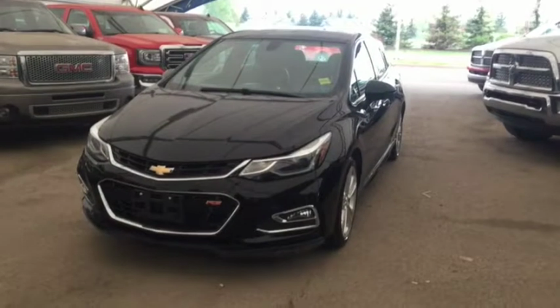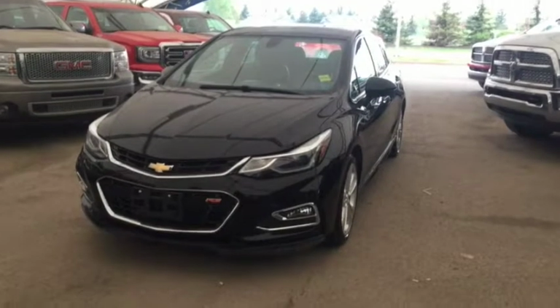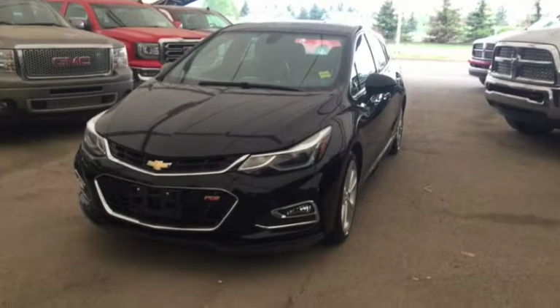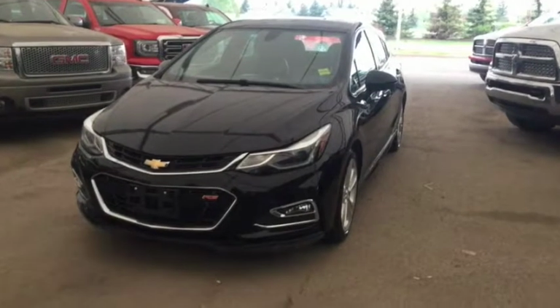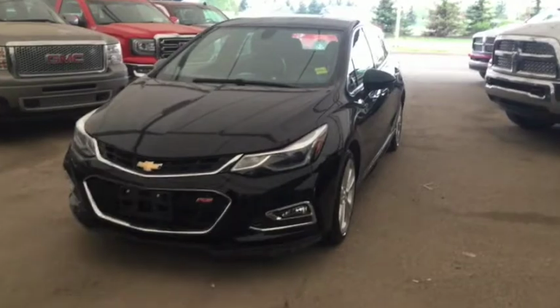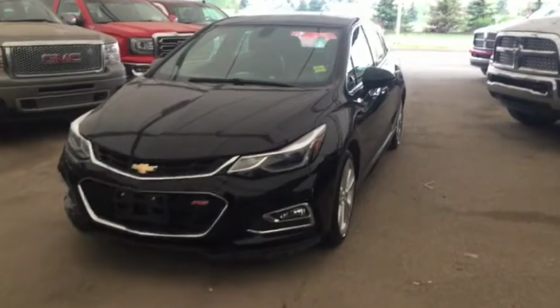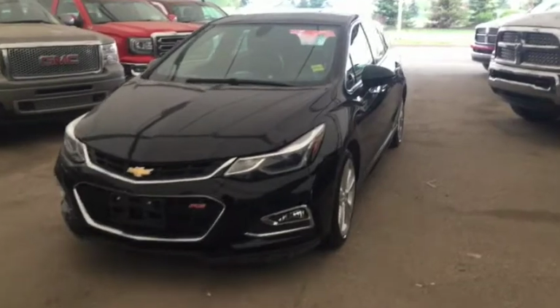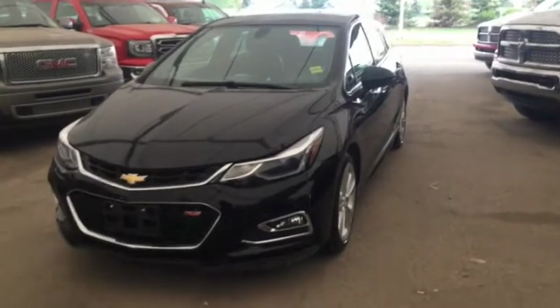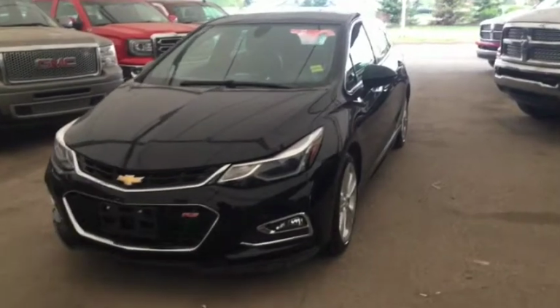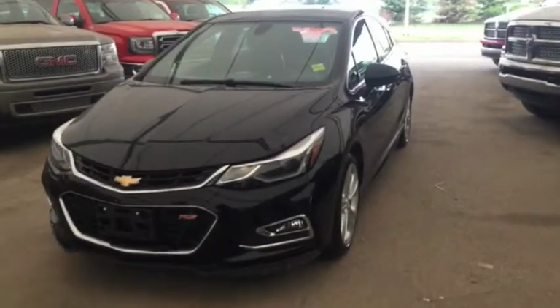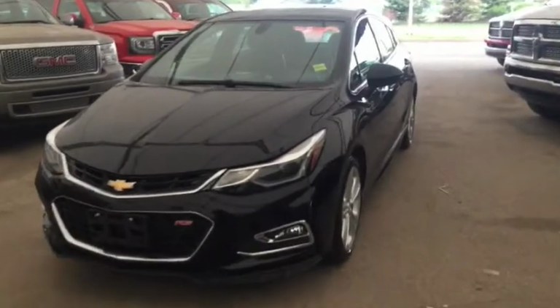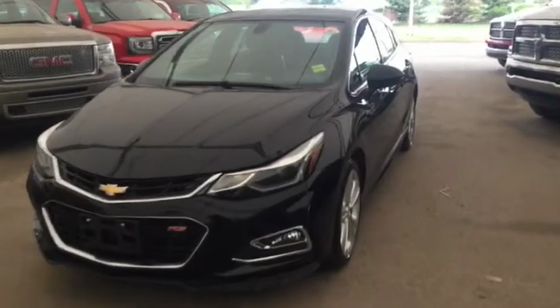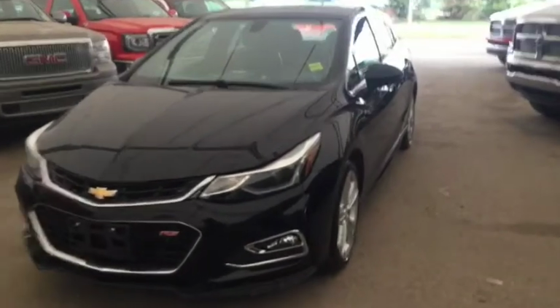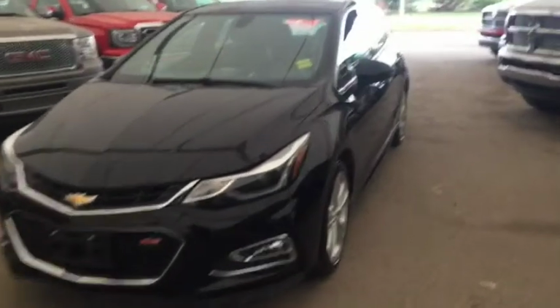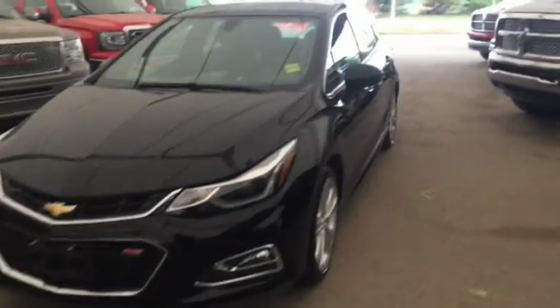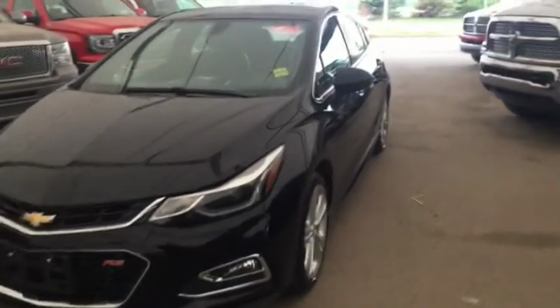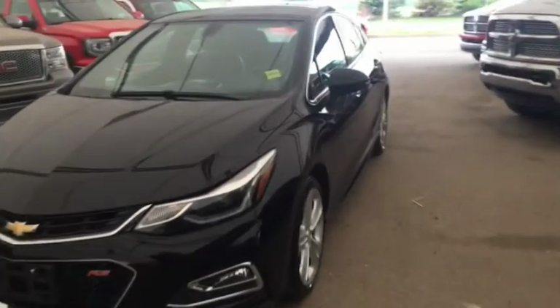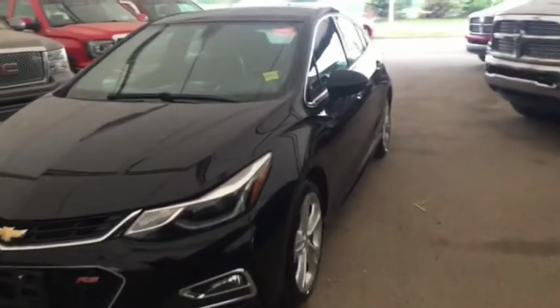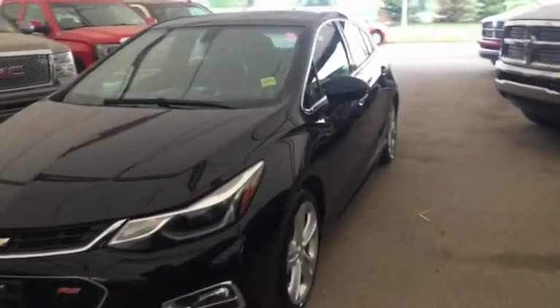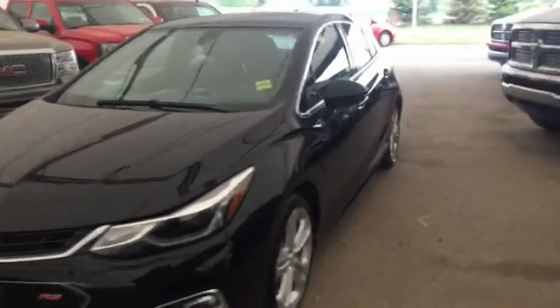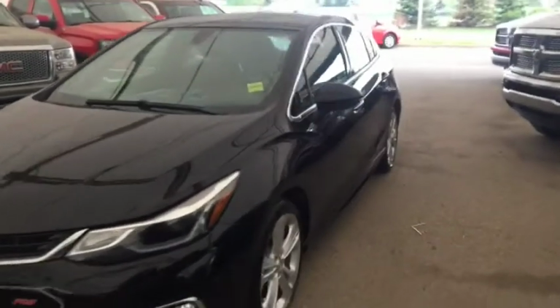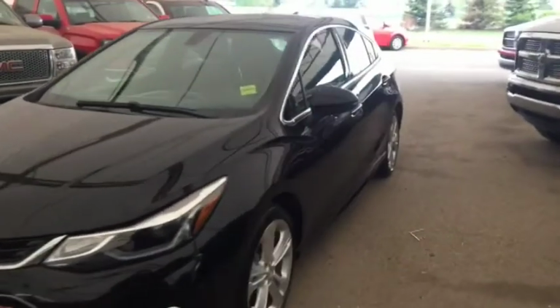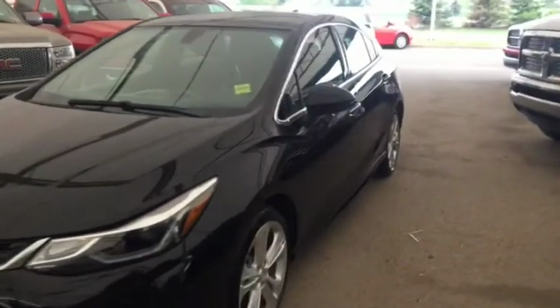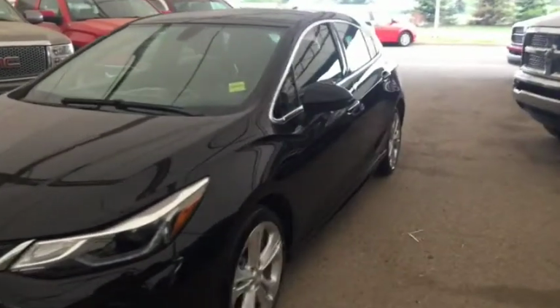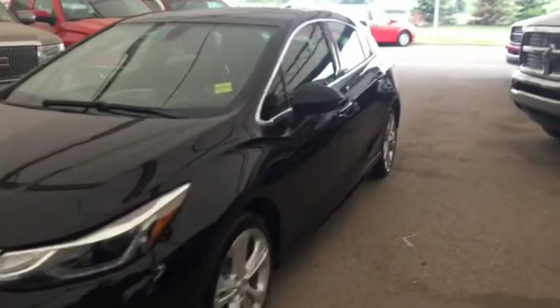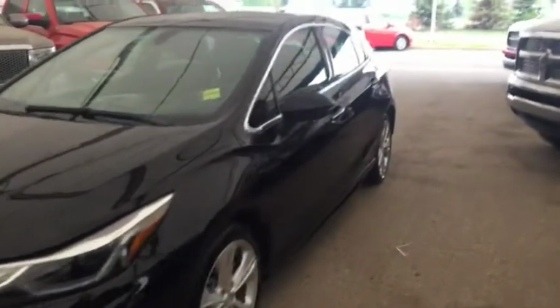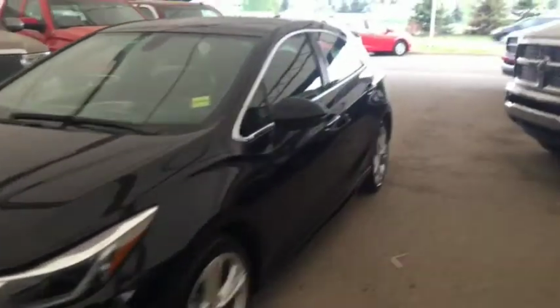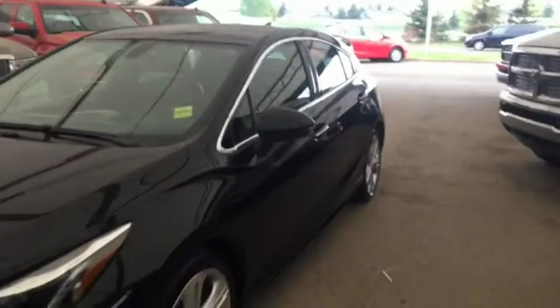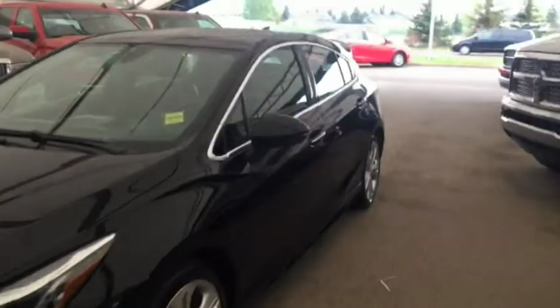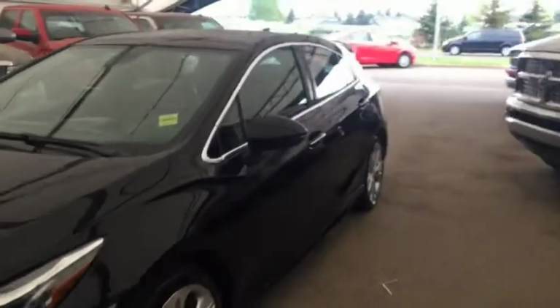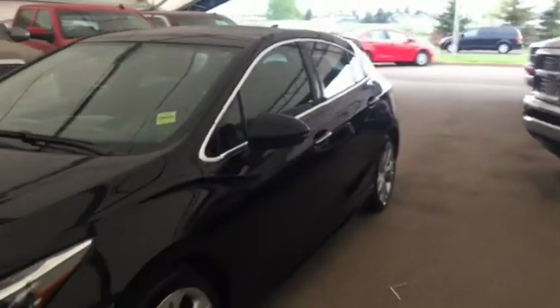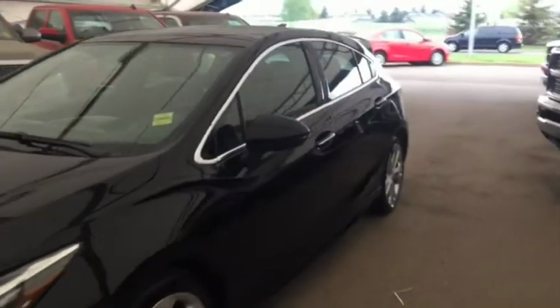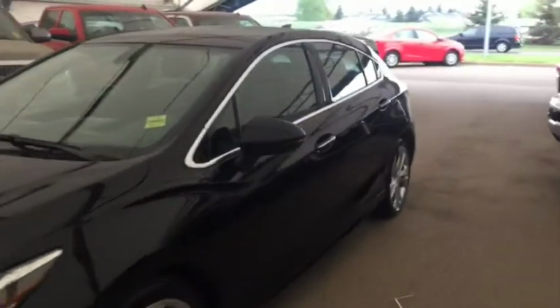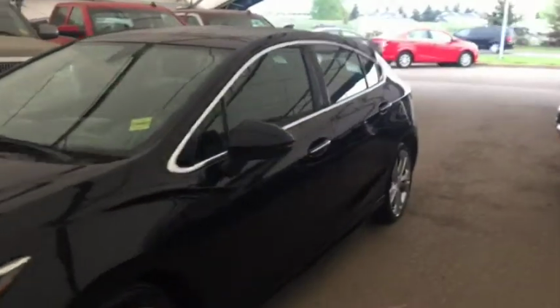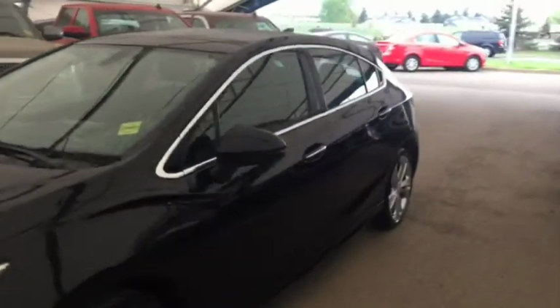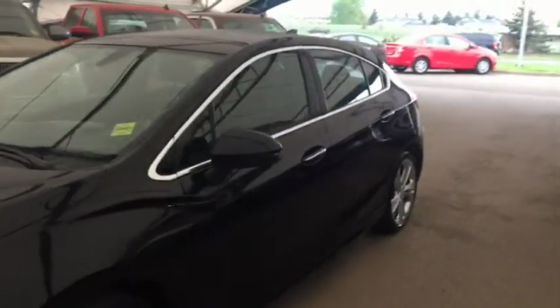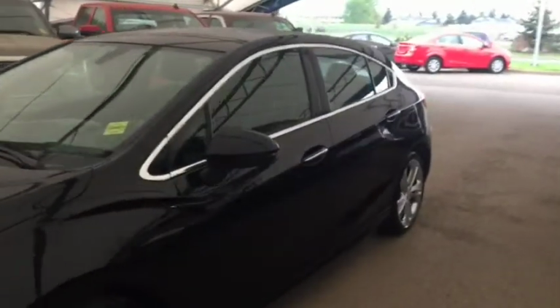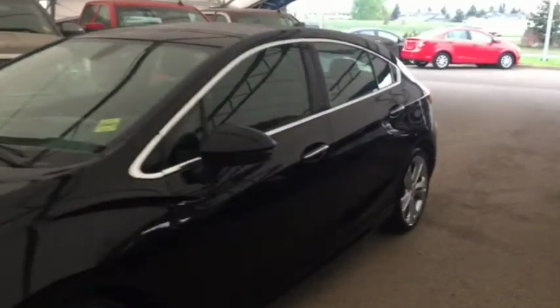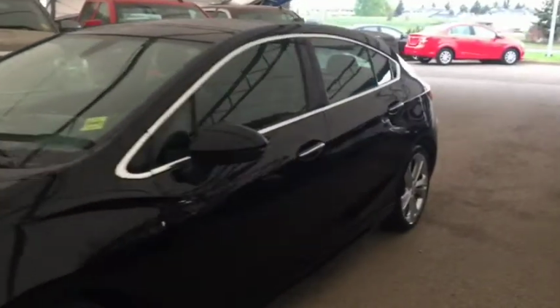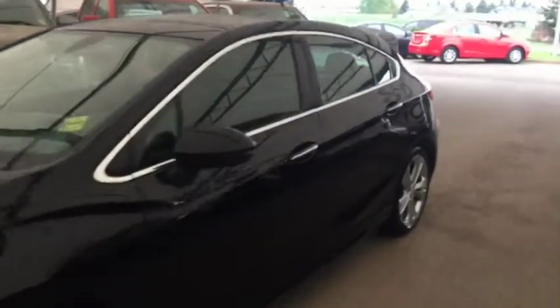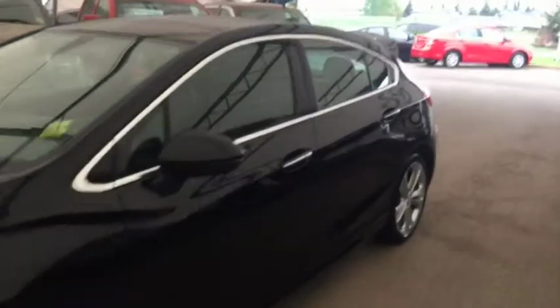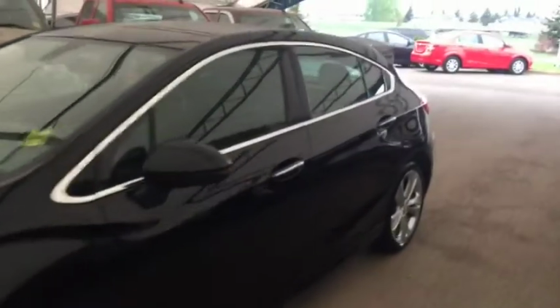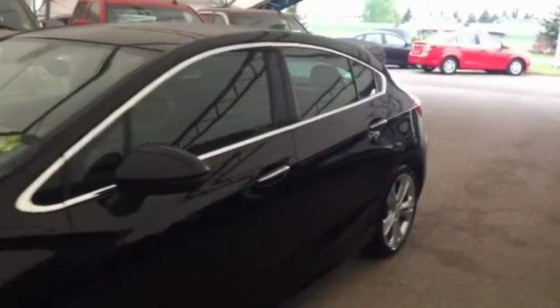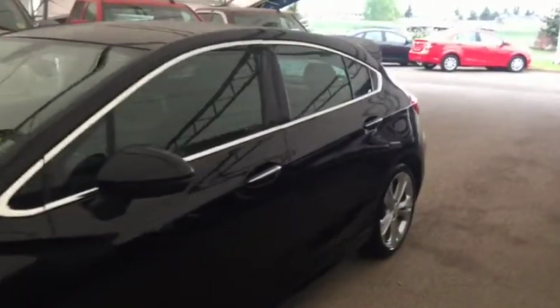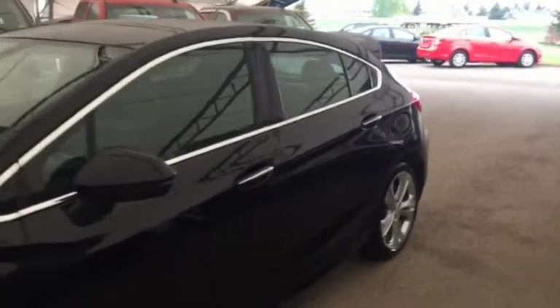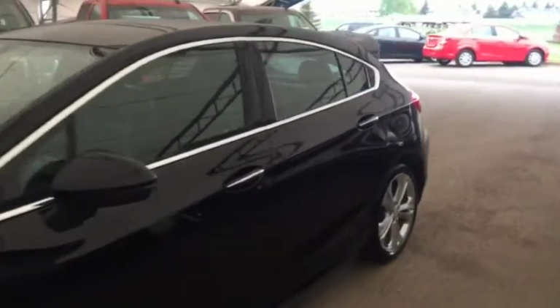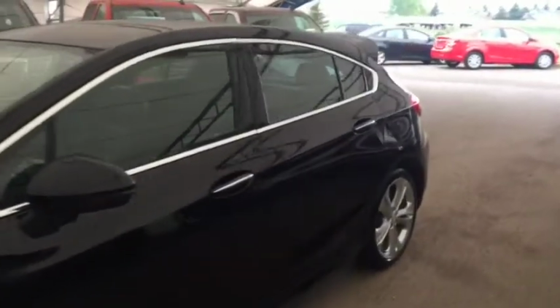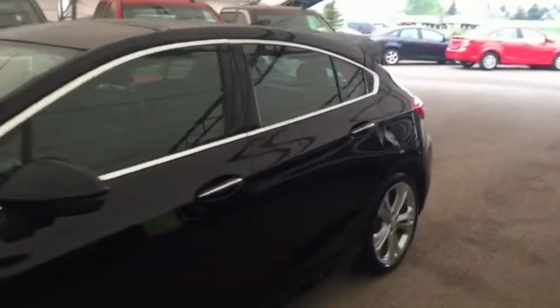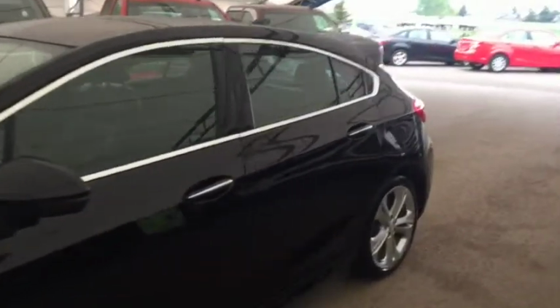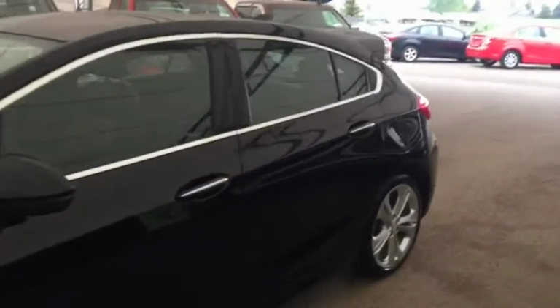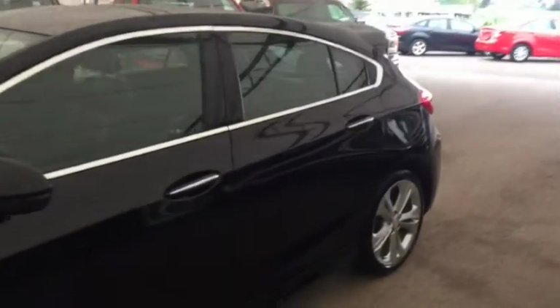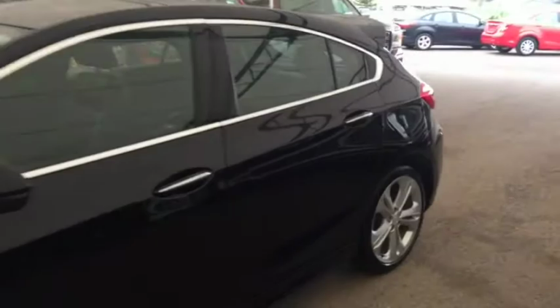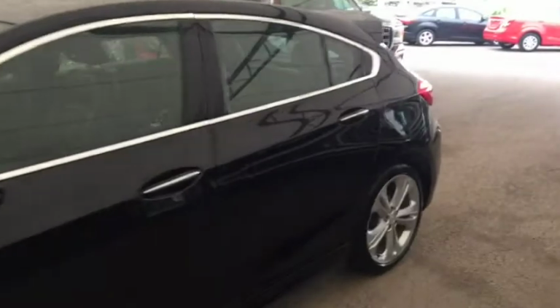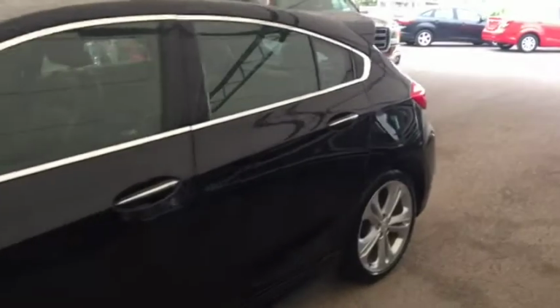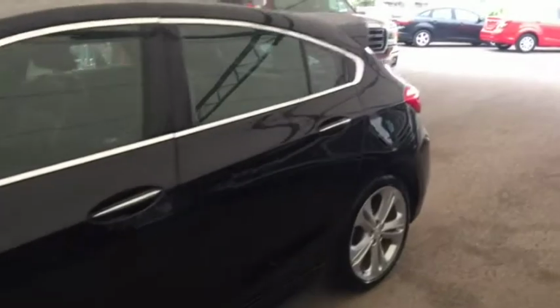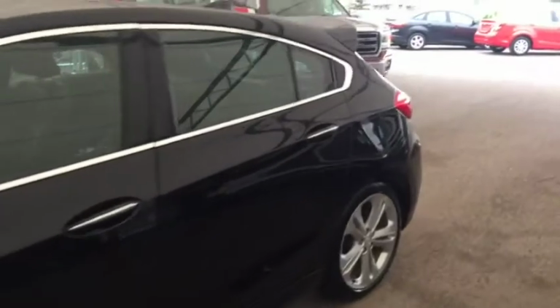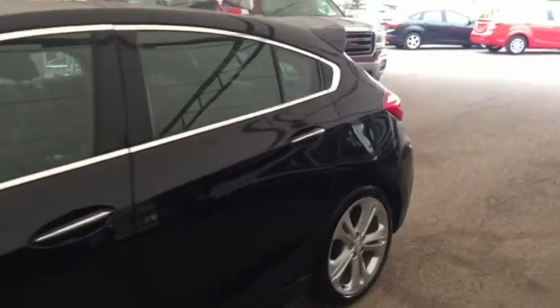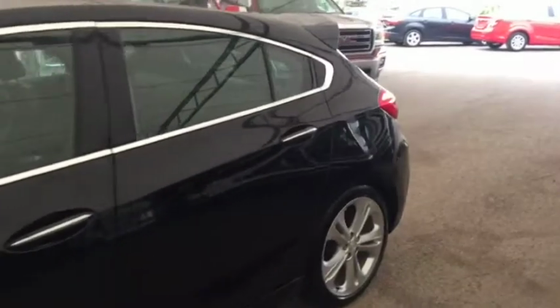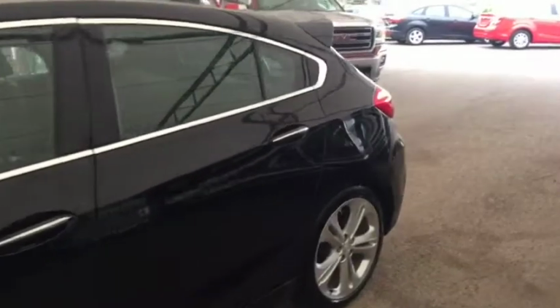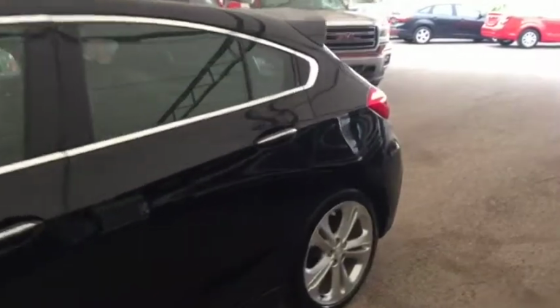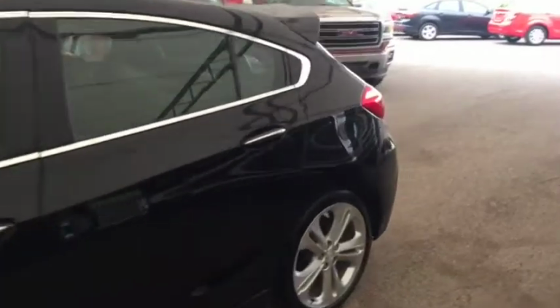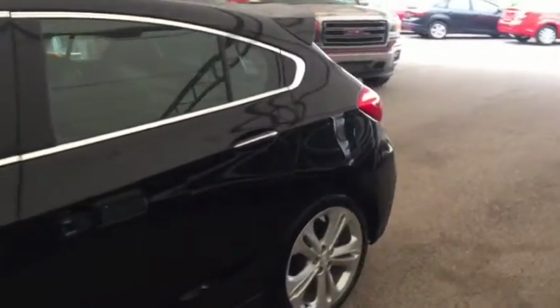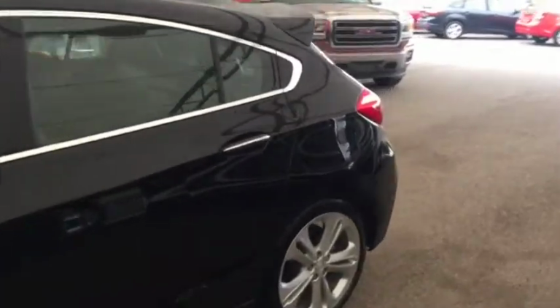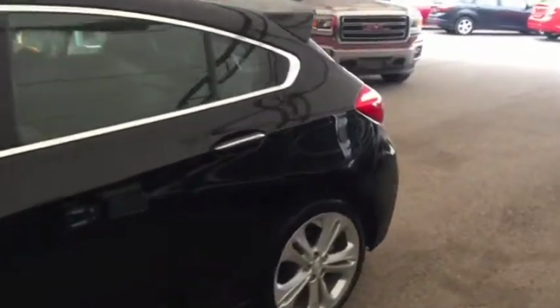Welcome to Davis Chevrolet. This is a pre-owned 2017 Chevrolet Cruze hatchback in the color black.